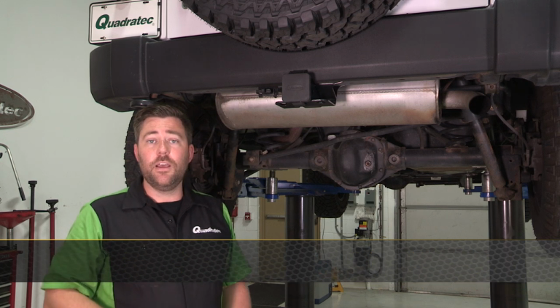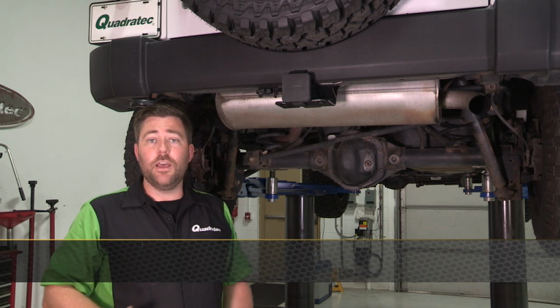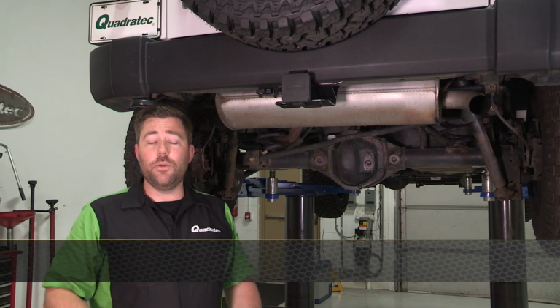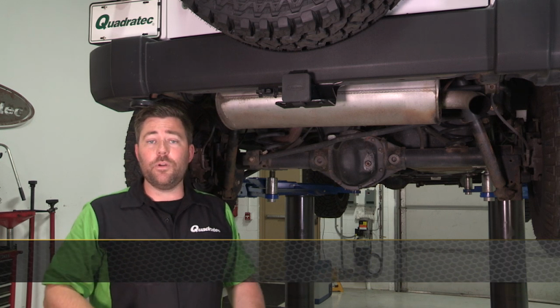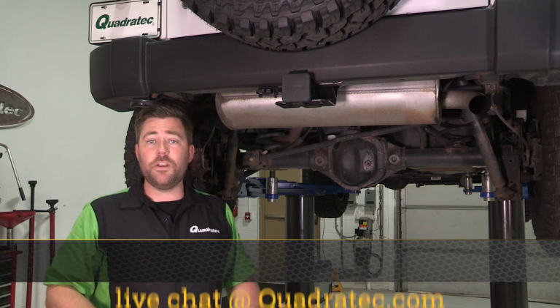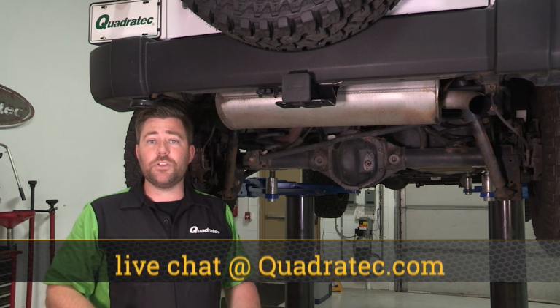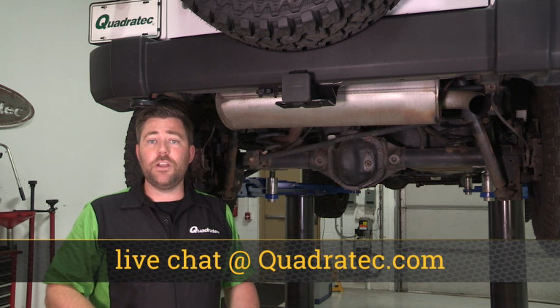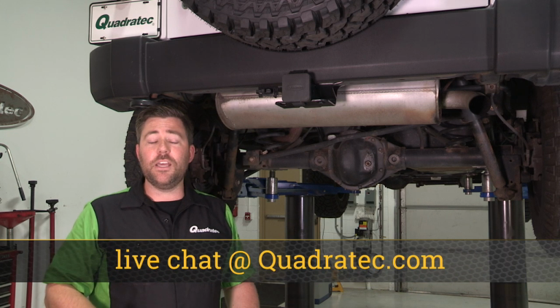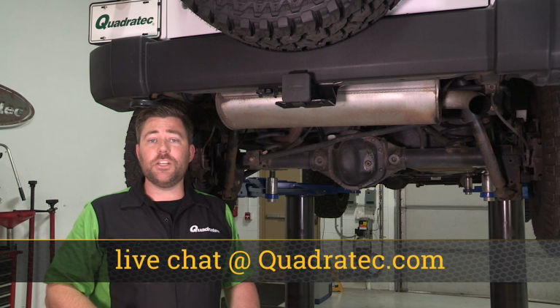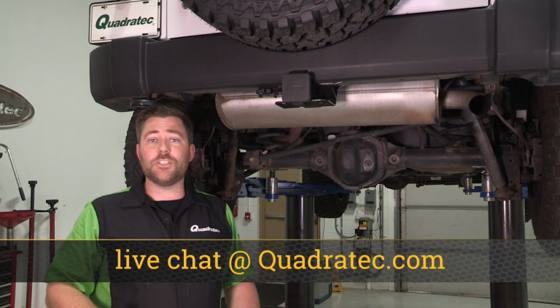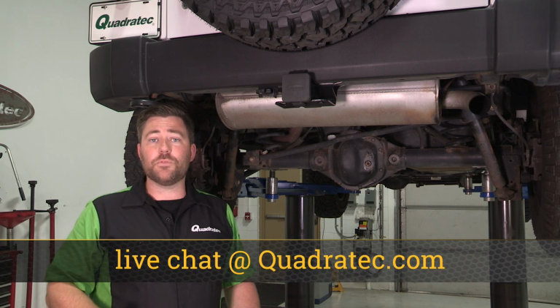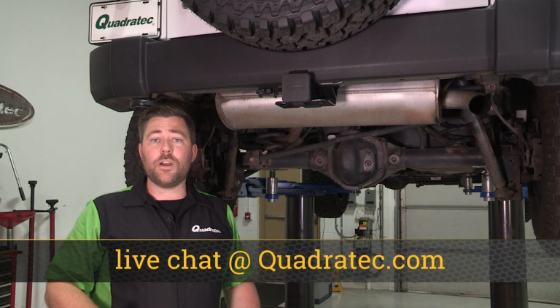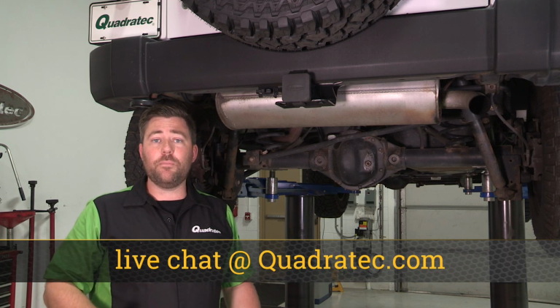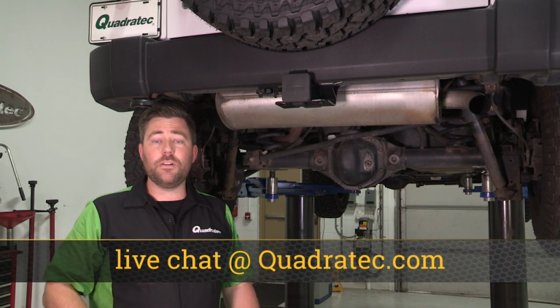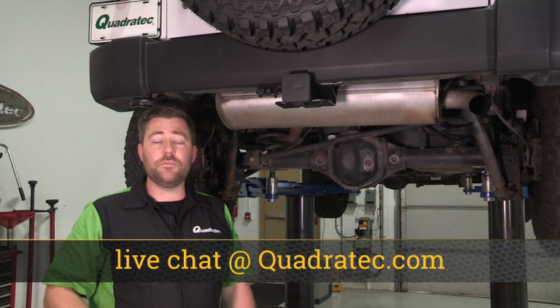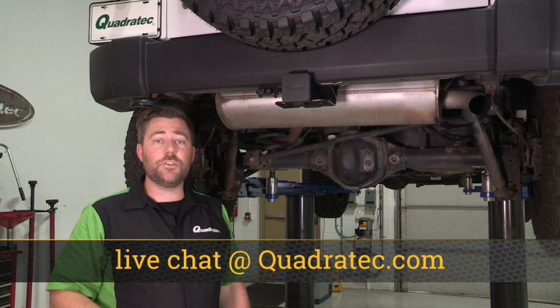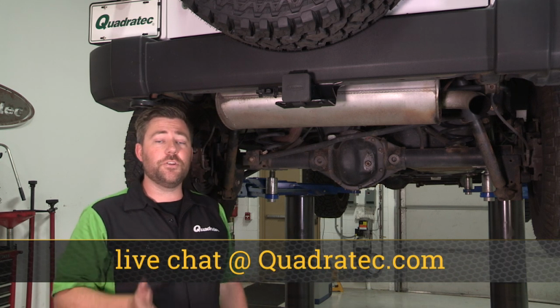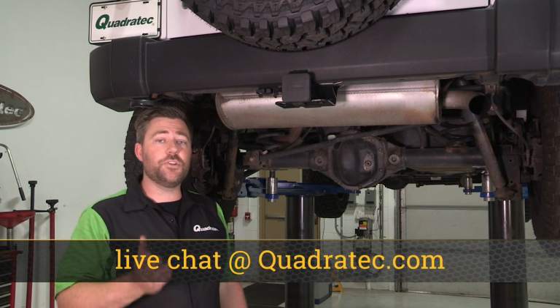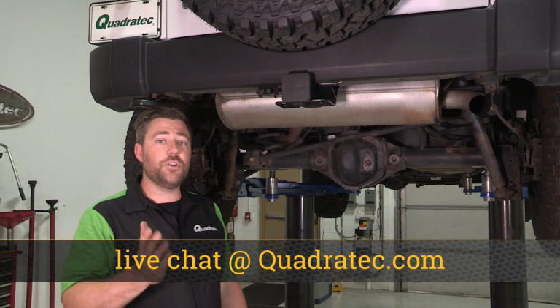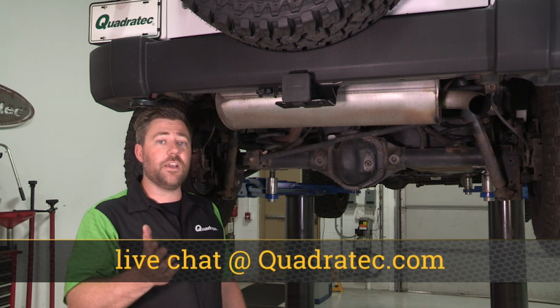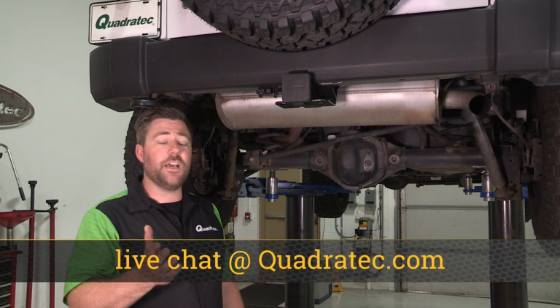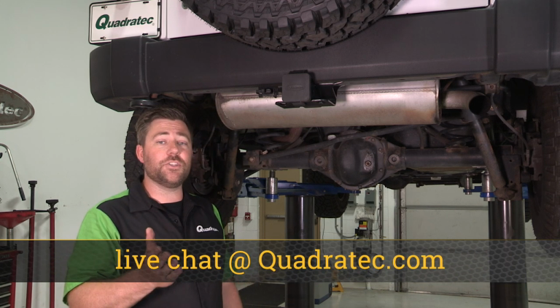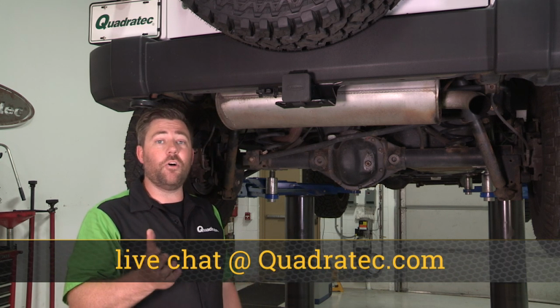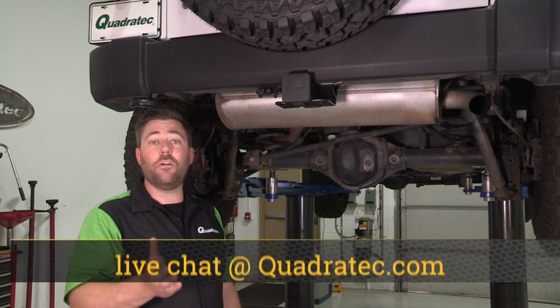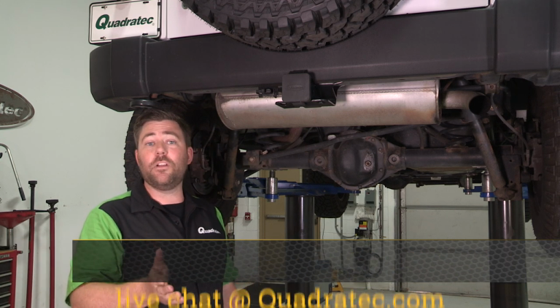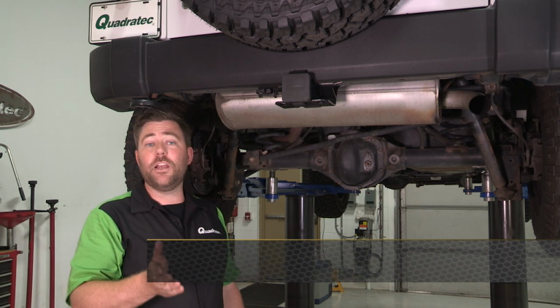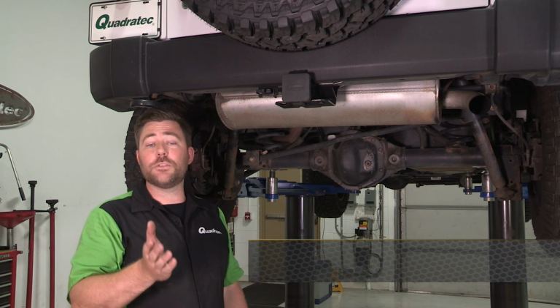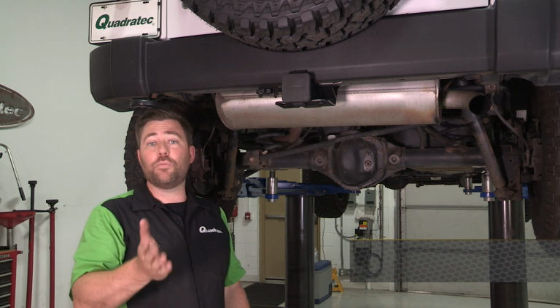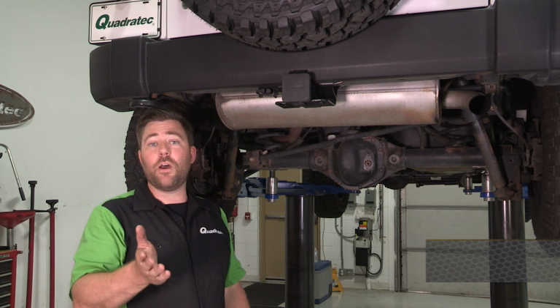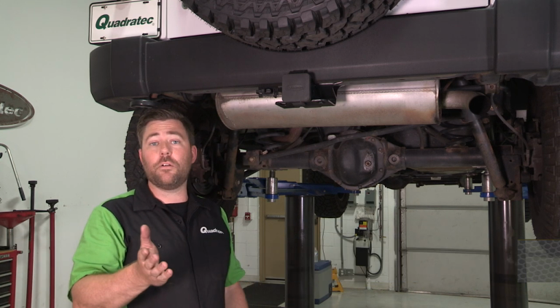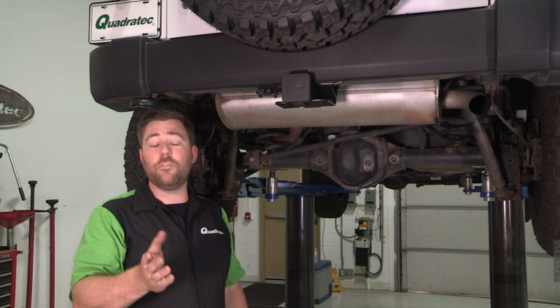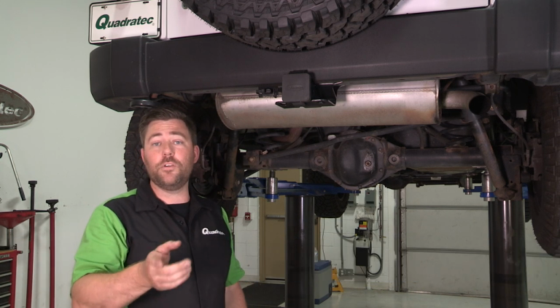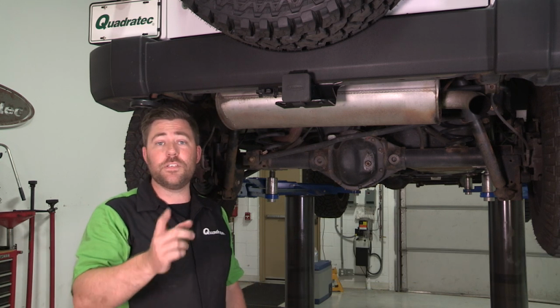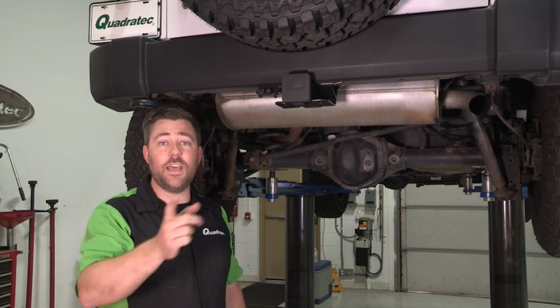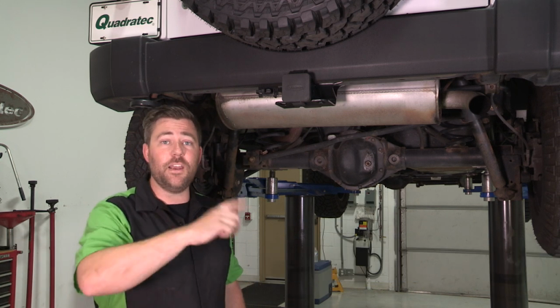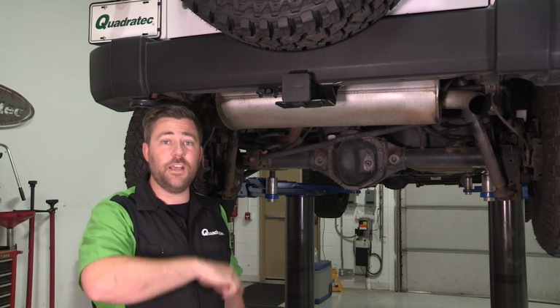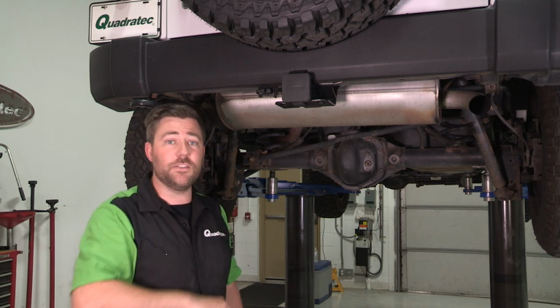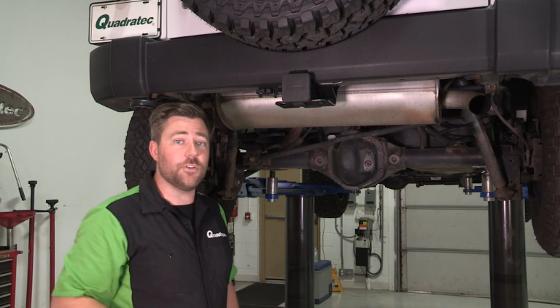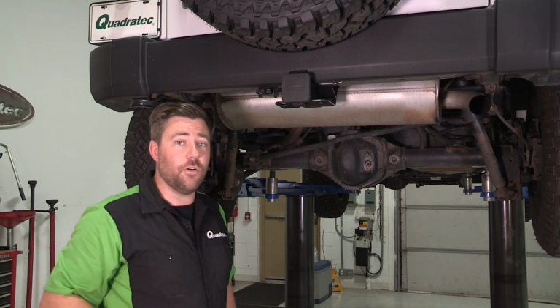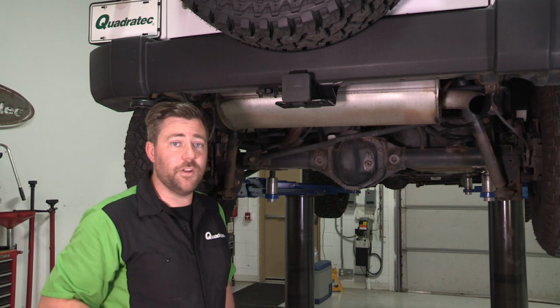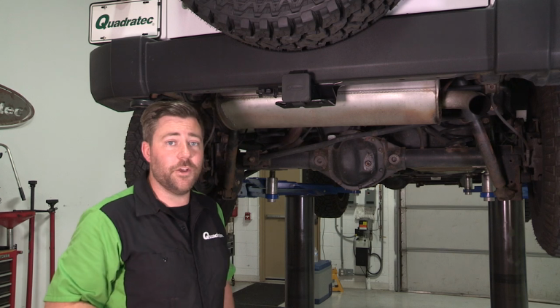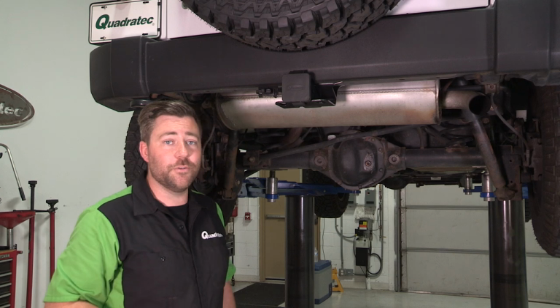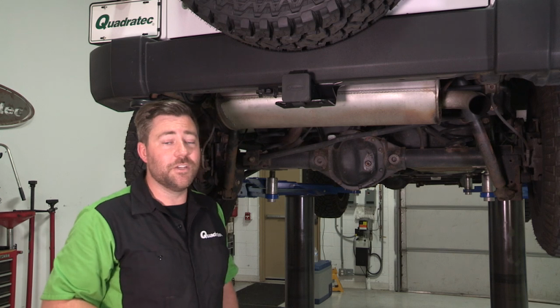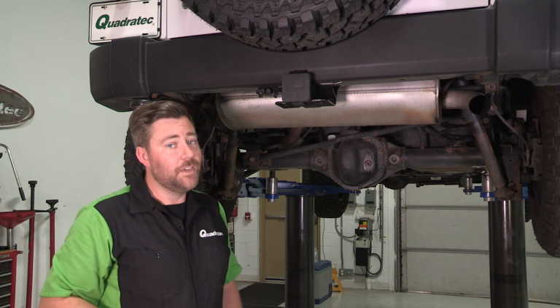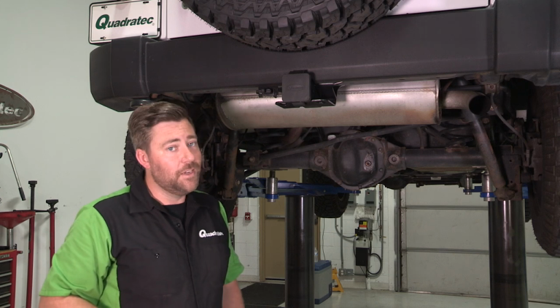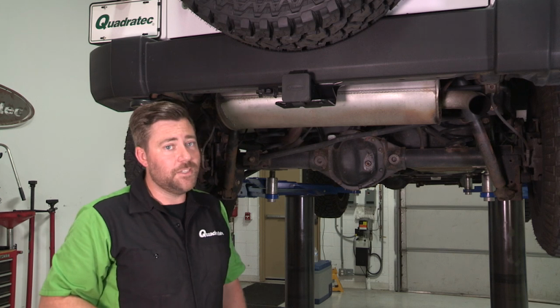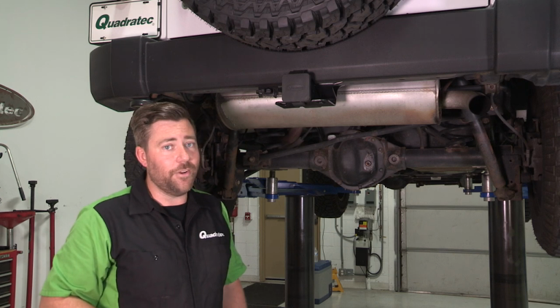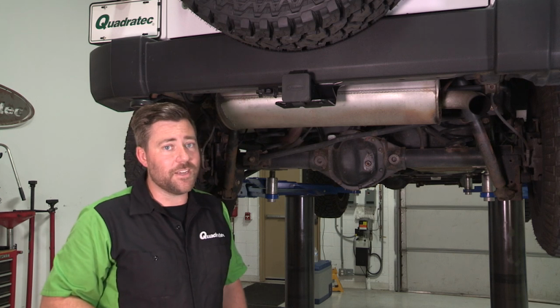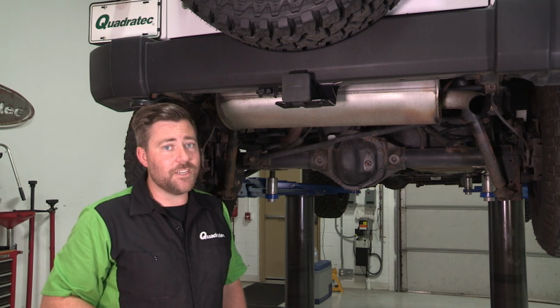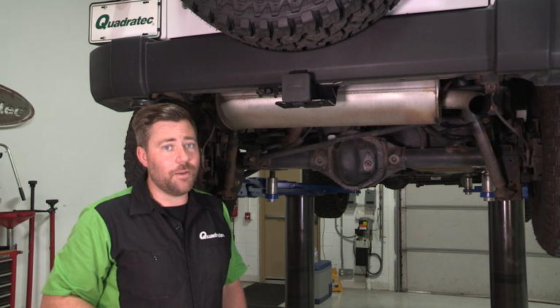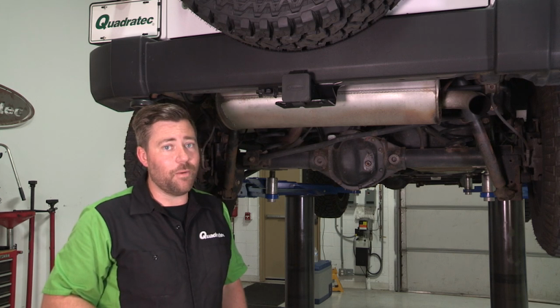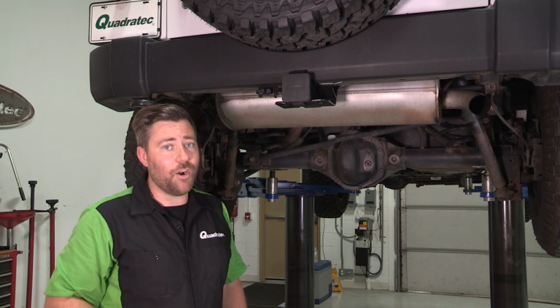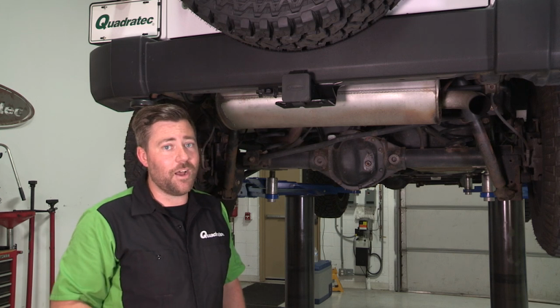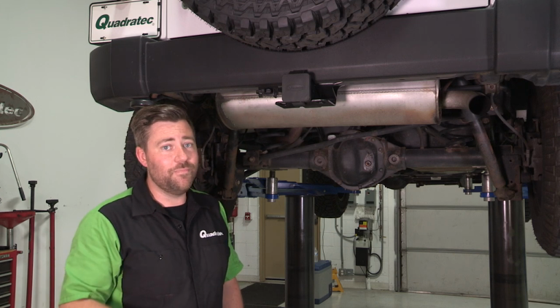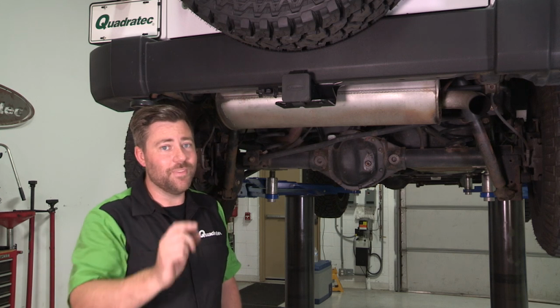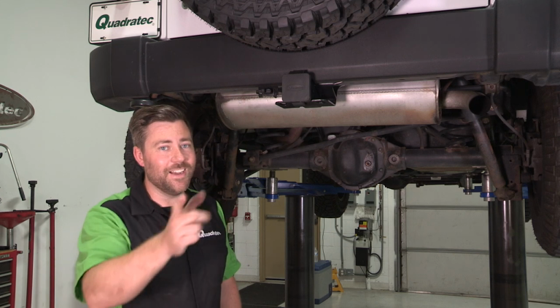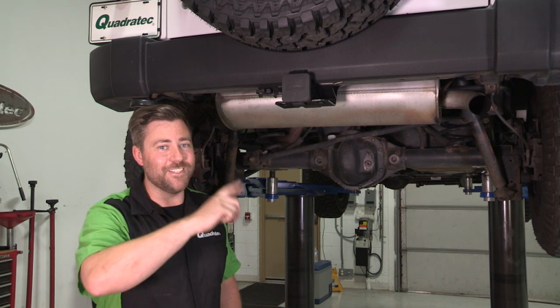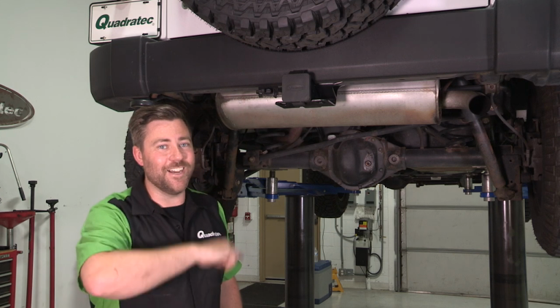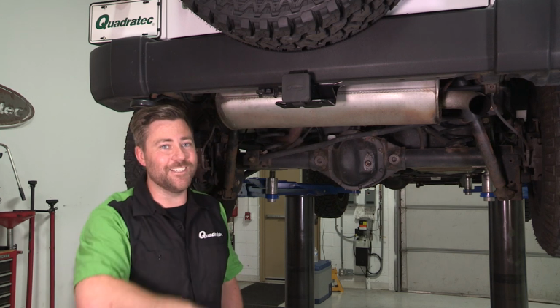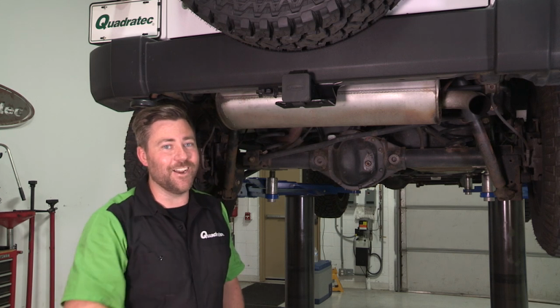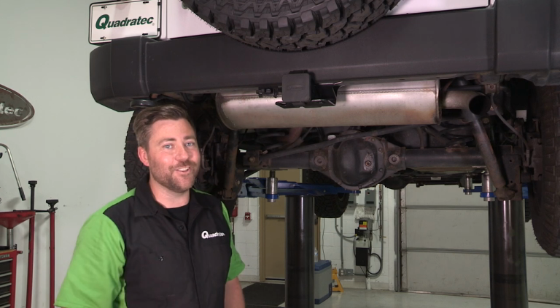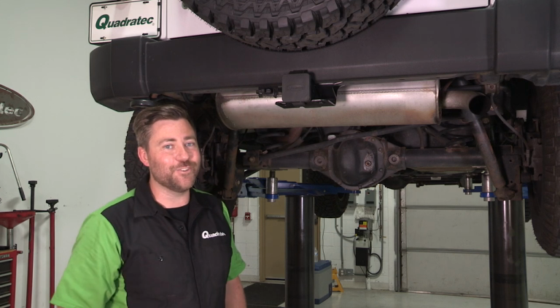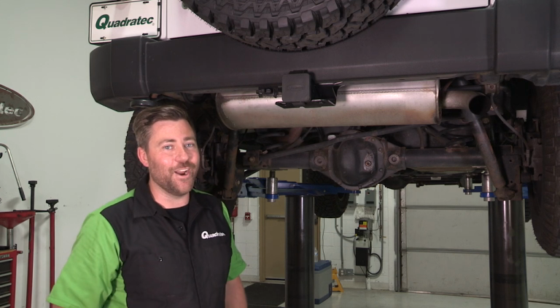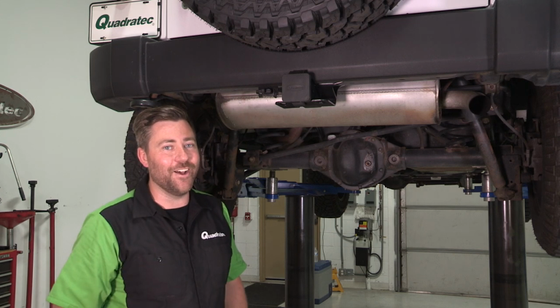And you want to make sure you hit that subscribe button so you're sure to catch all of our latest product reviews and install videos. Till next time, I'm Rob. I'll see you guys out on the trail.